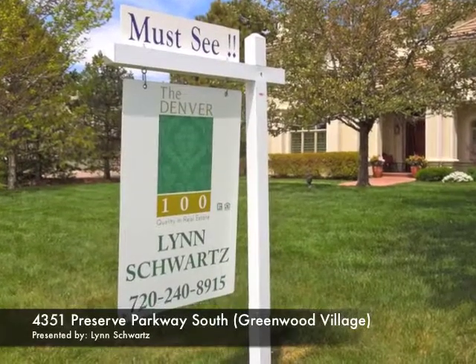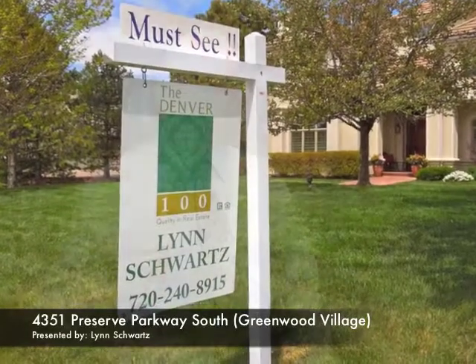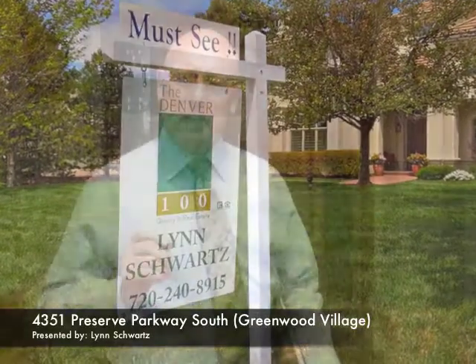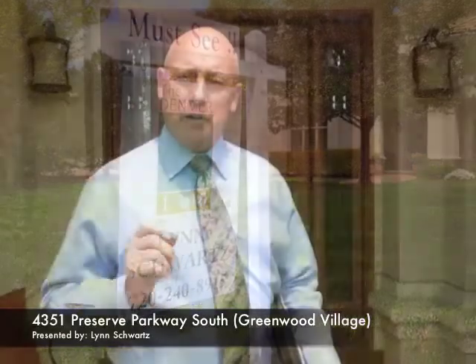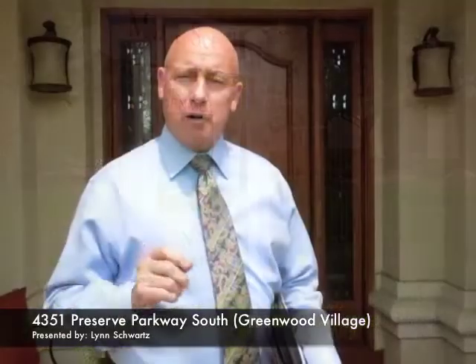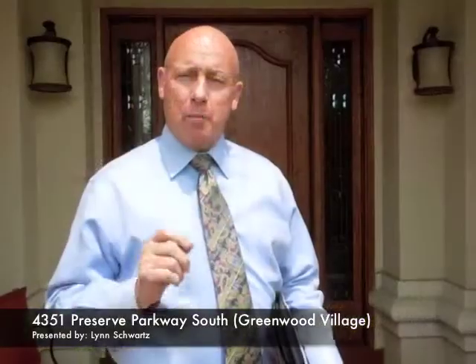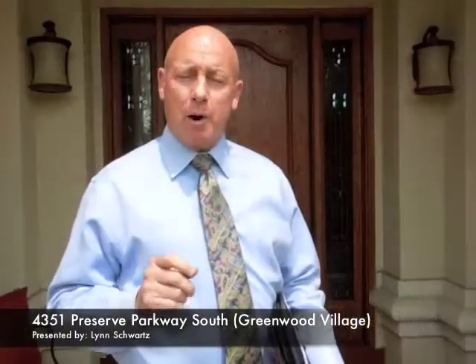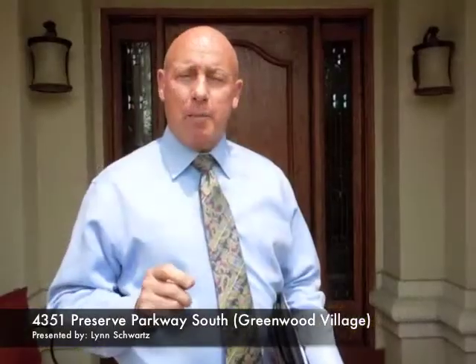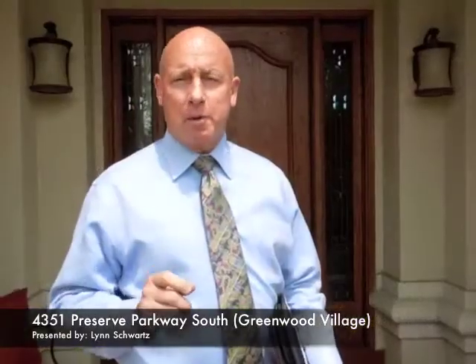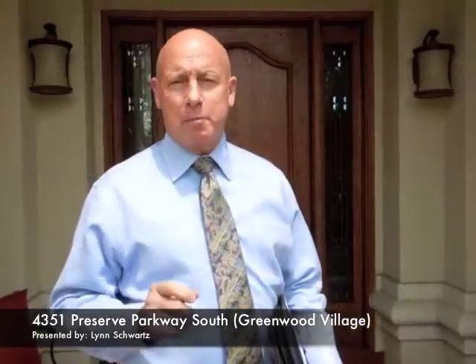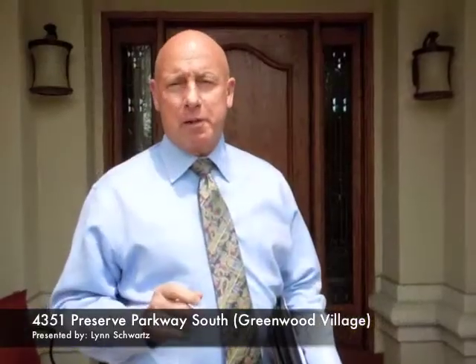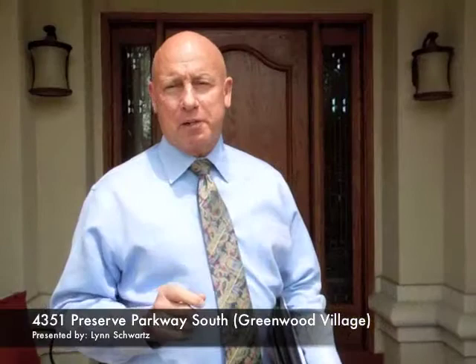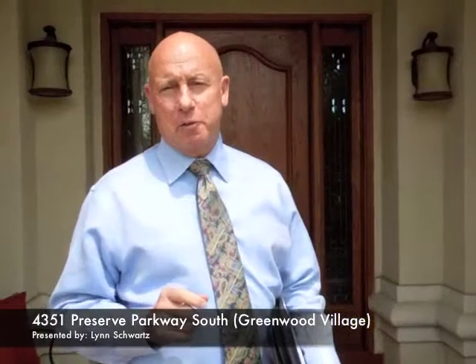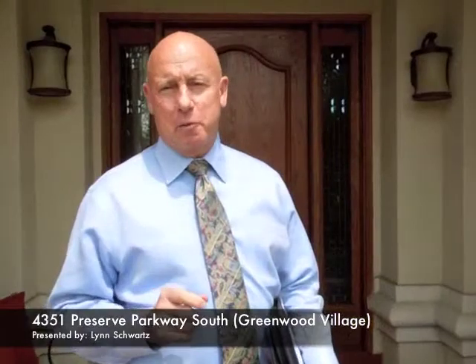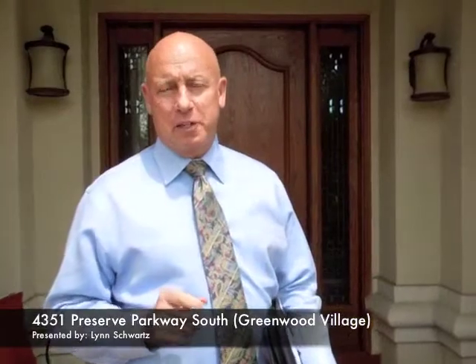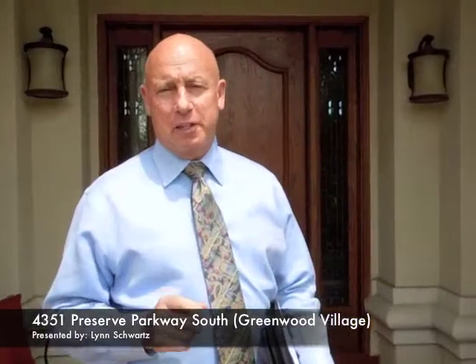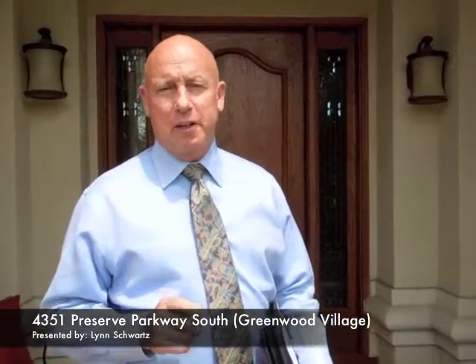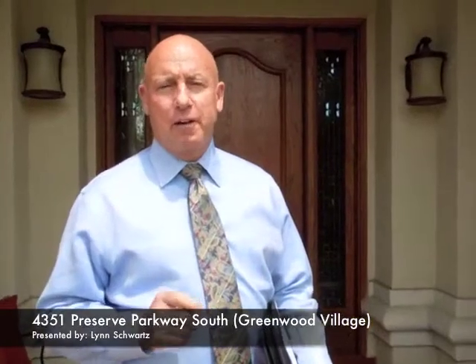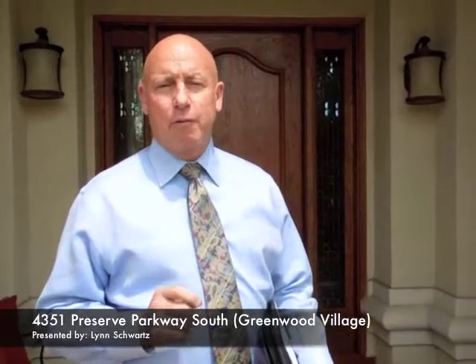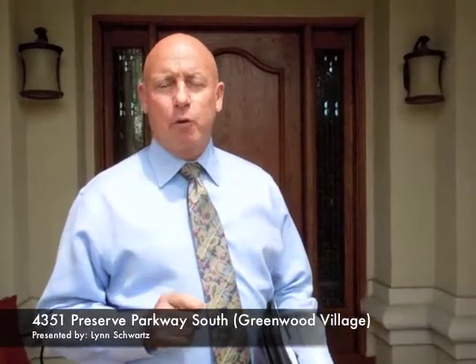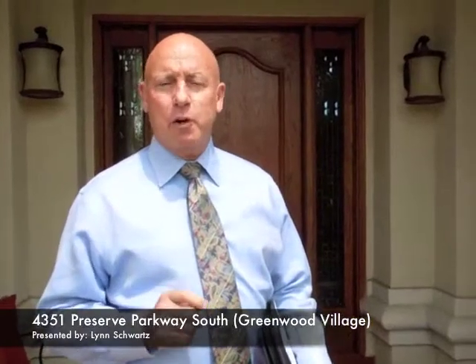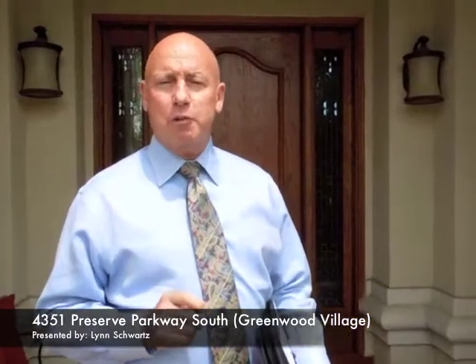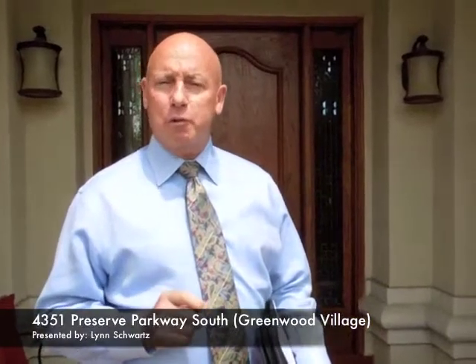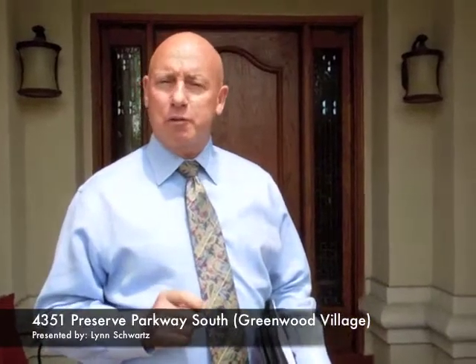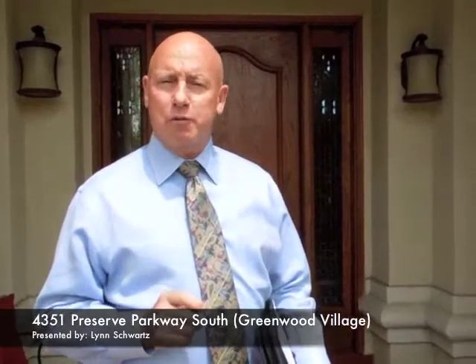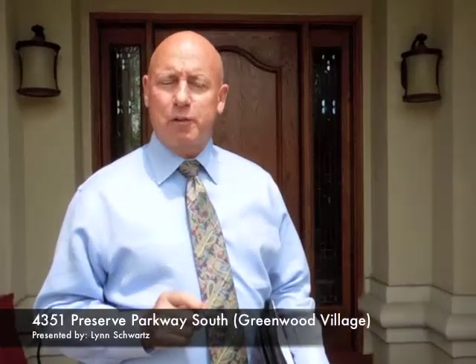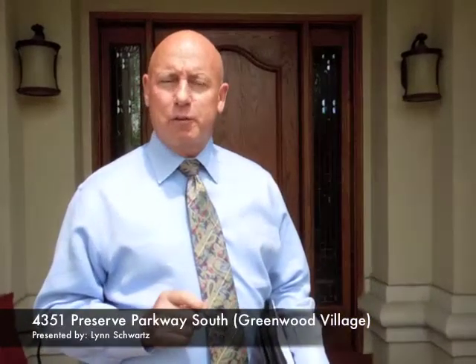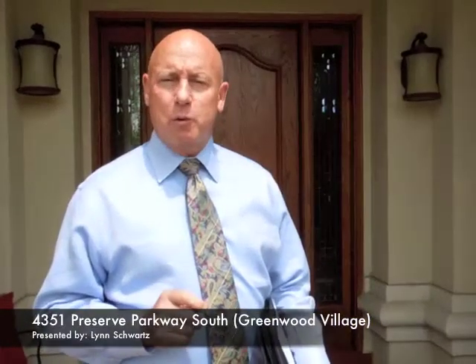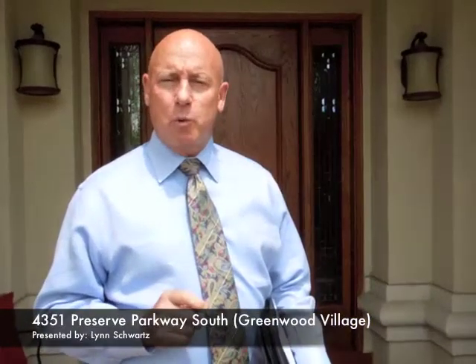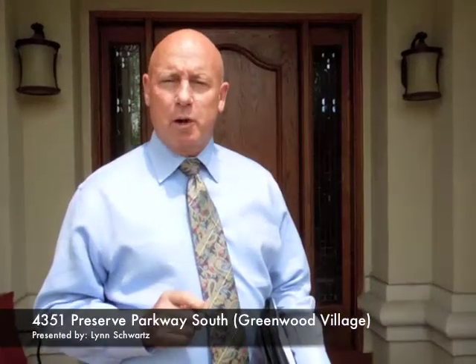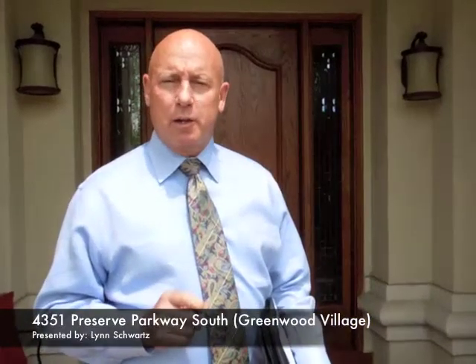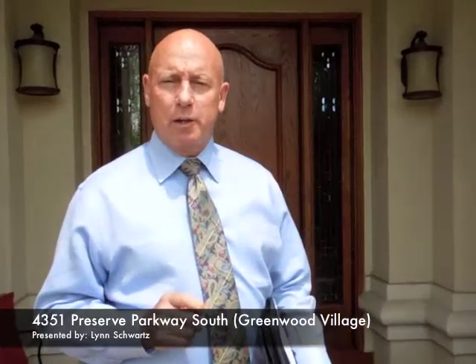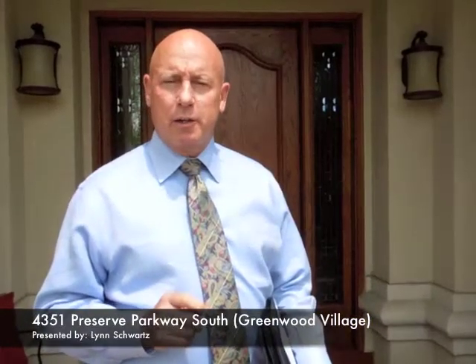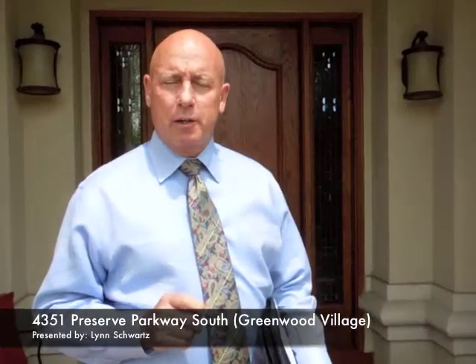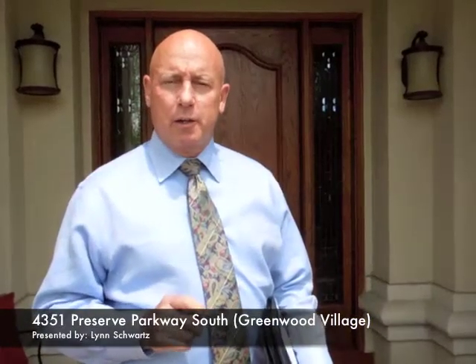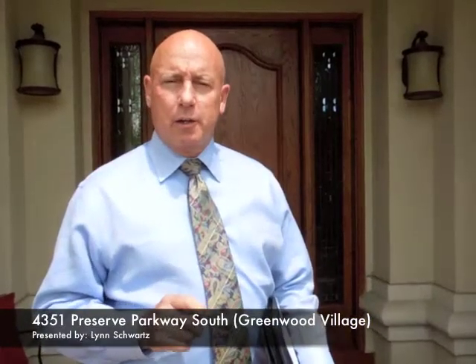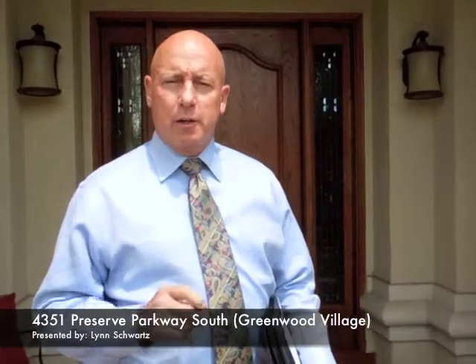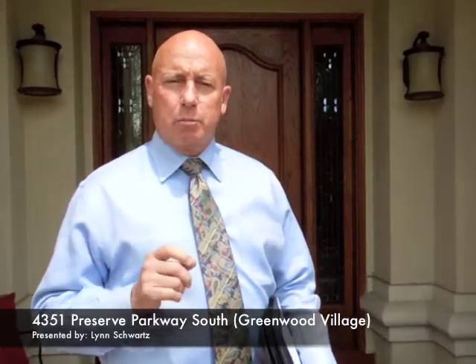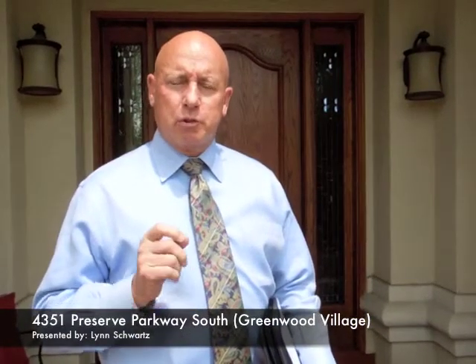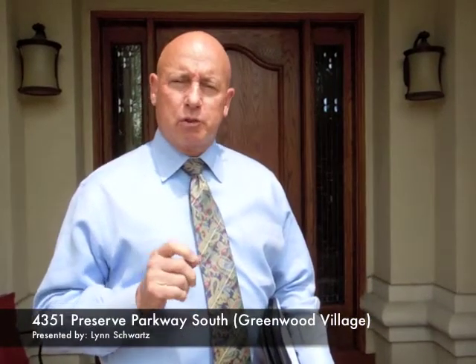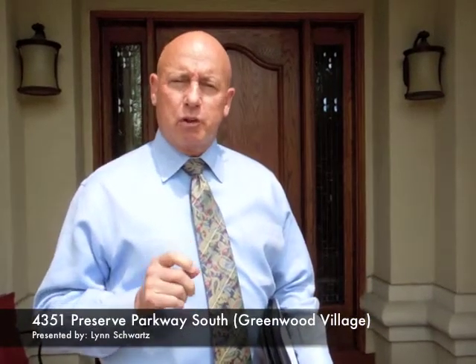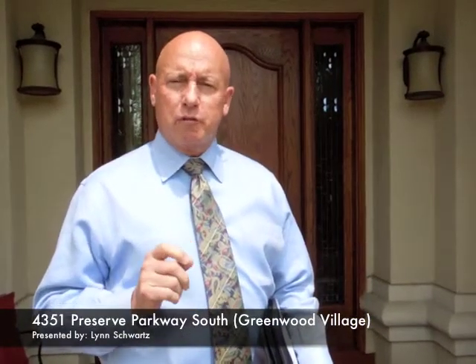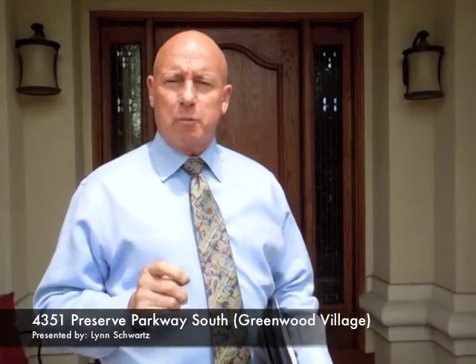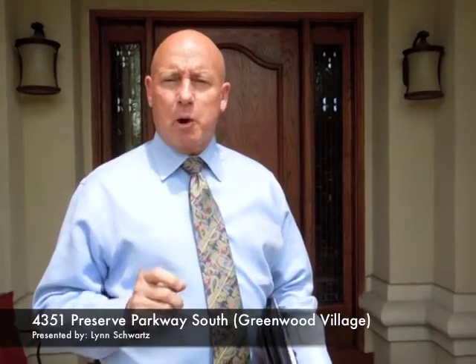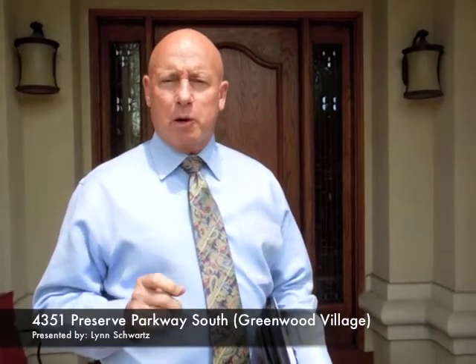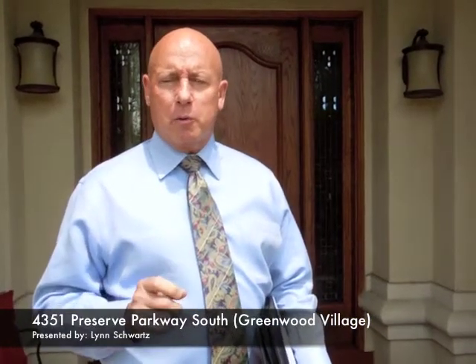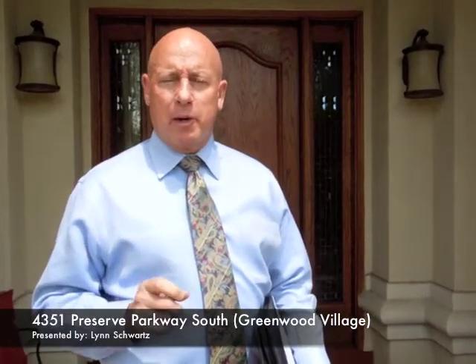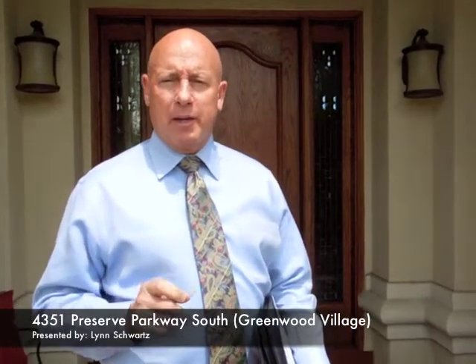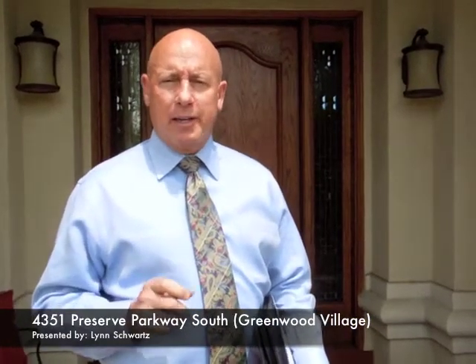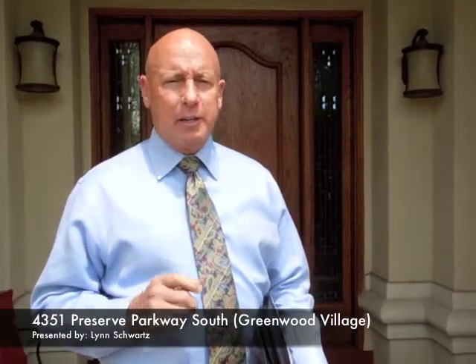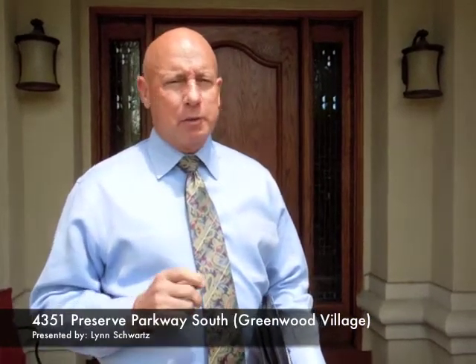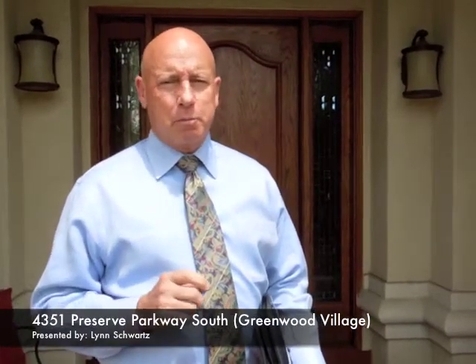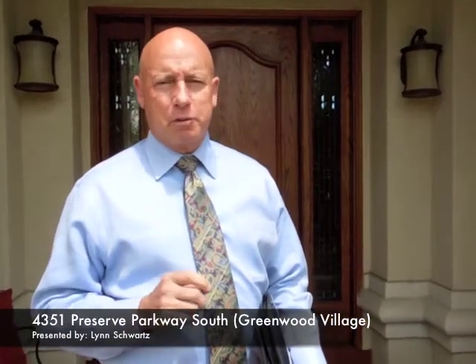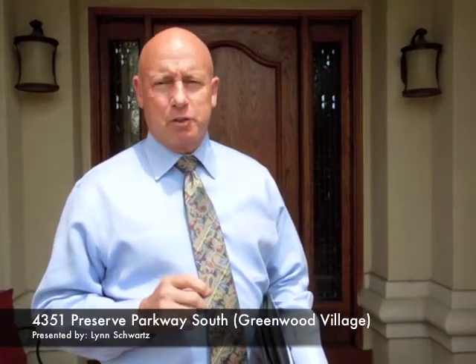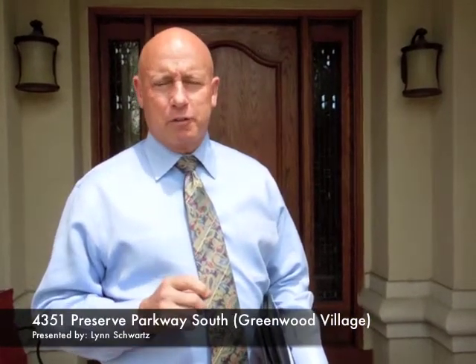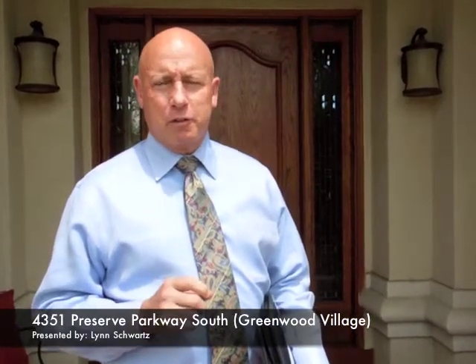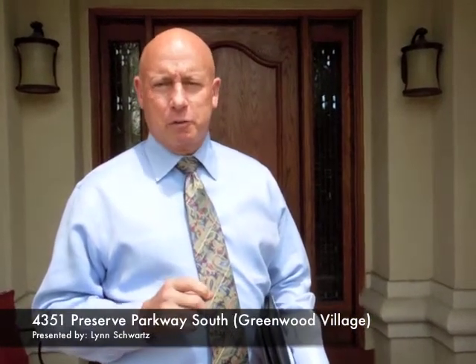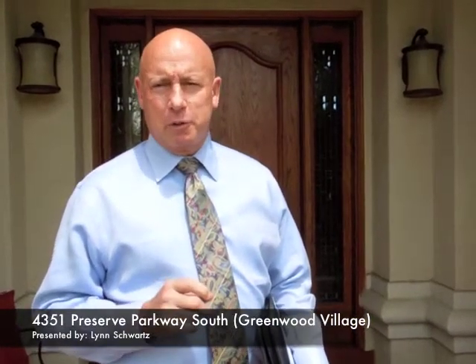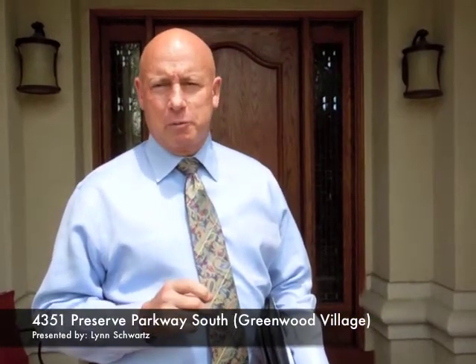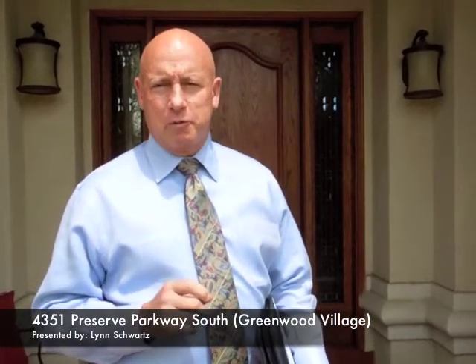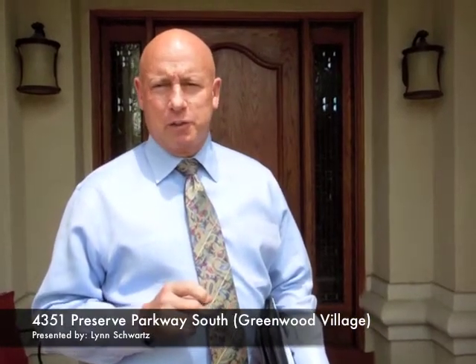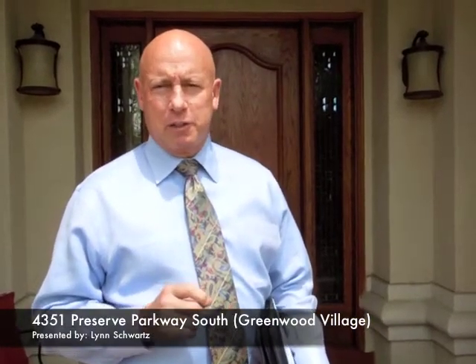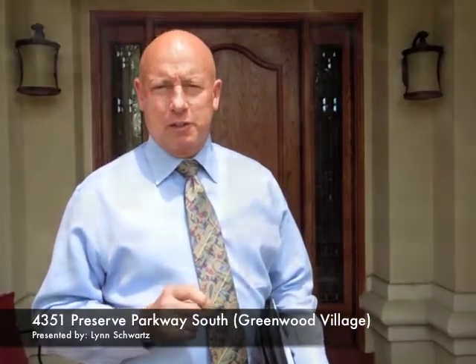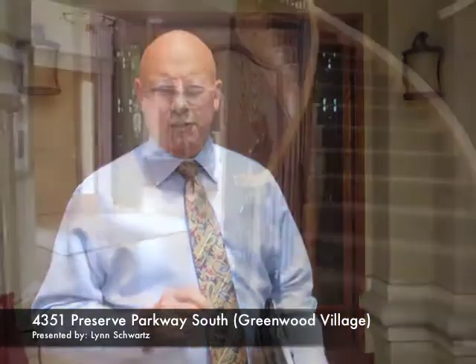Here at our property pick of the week: 4351 Preserve Parkway in the Preserve in Greenwood Village.